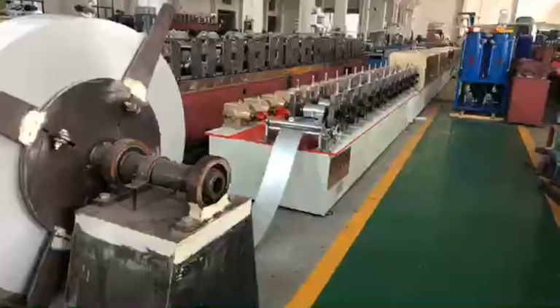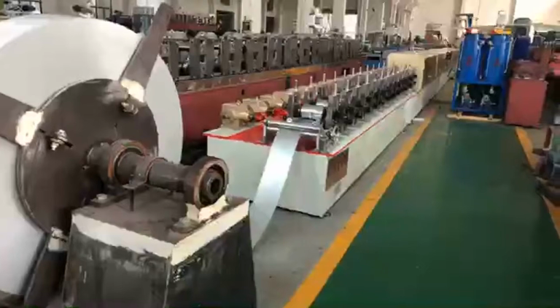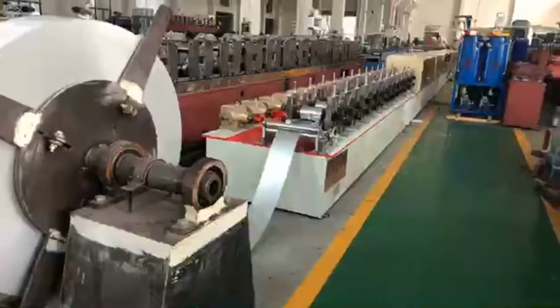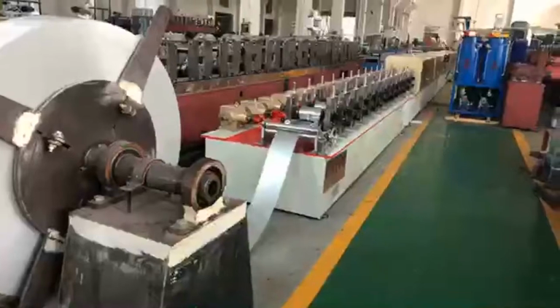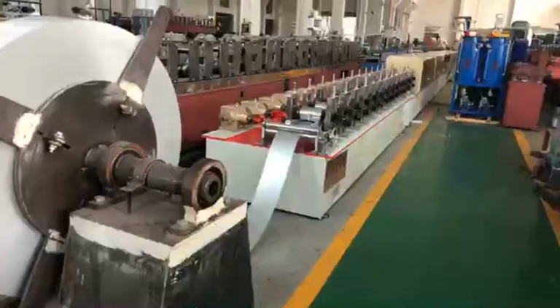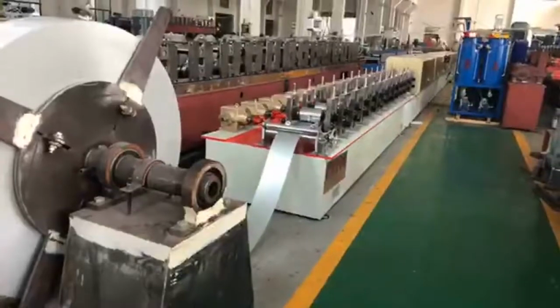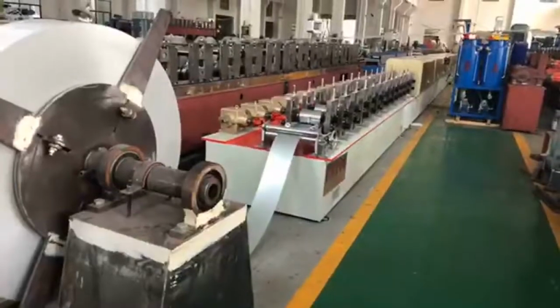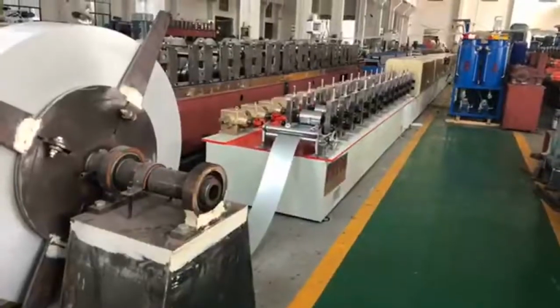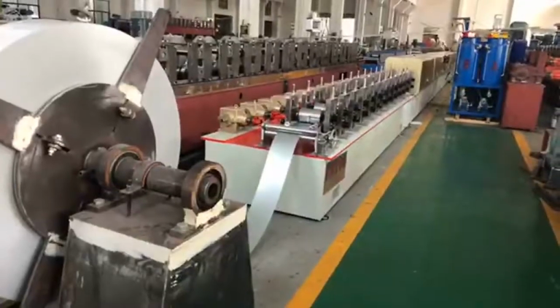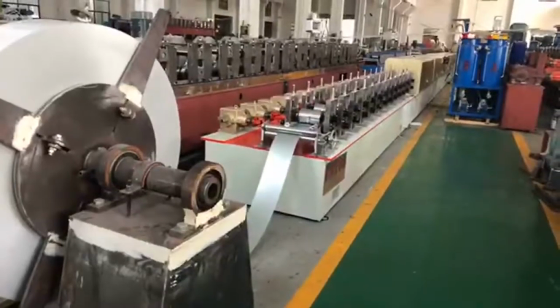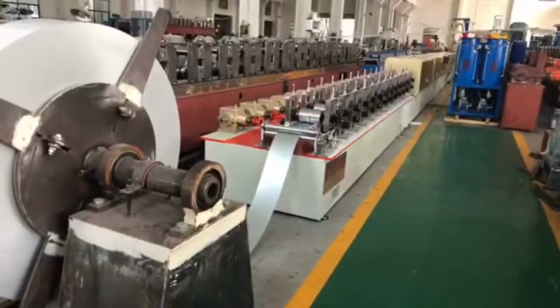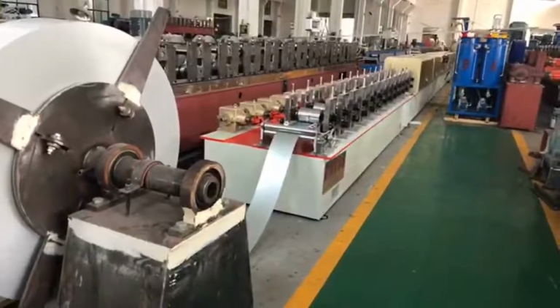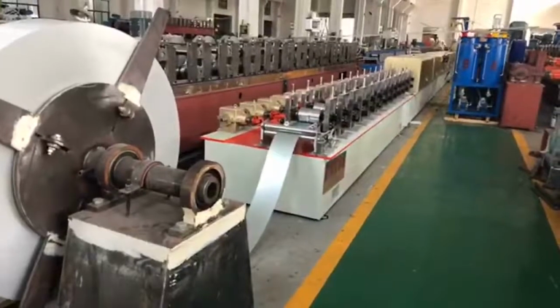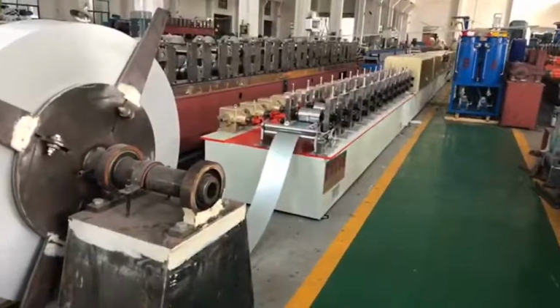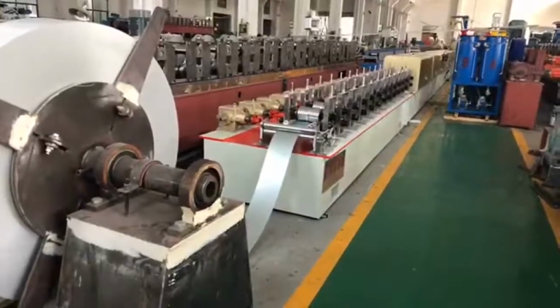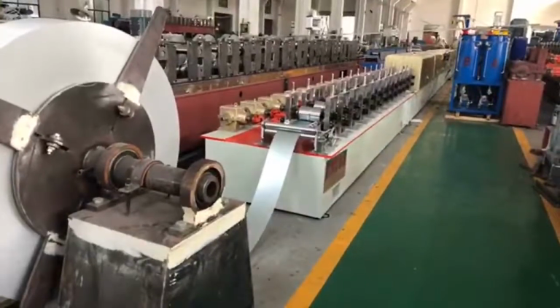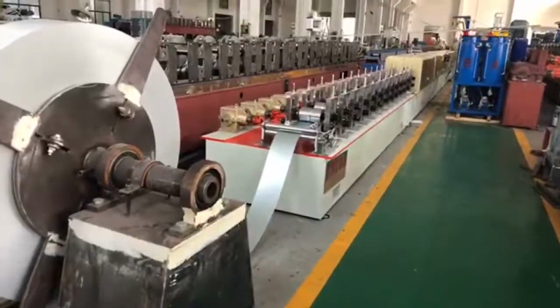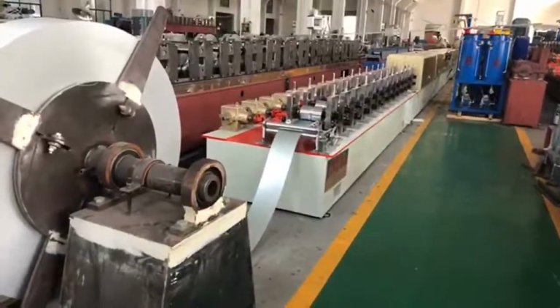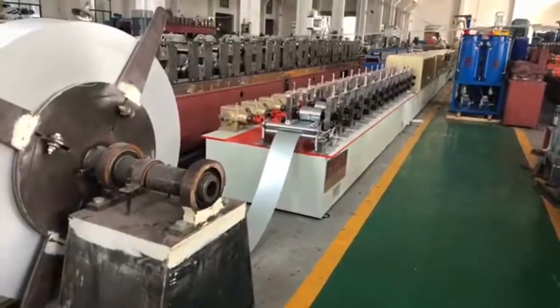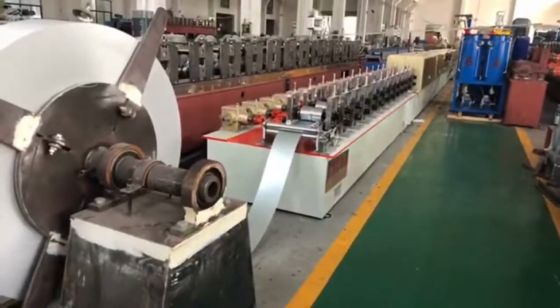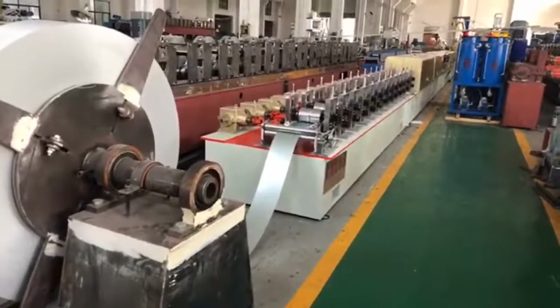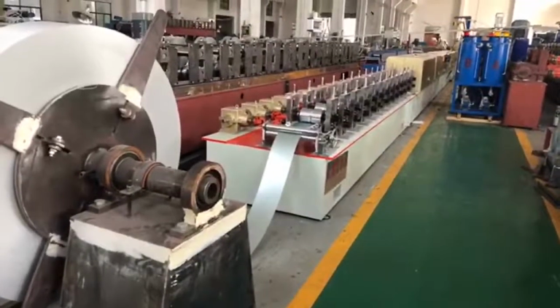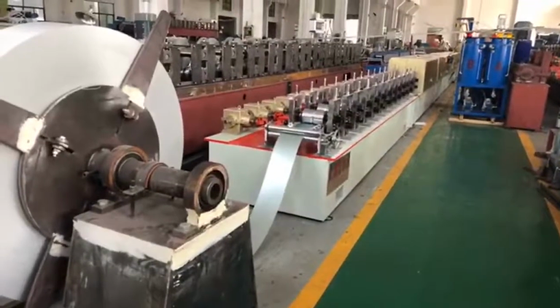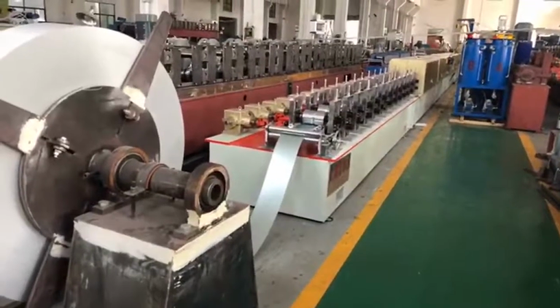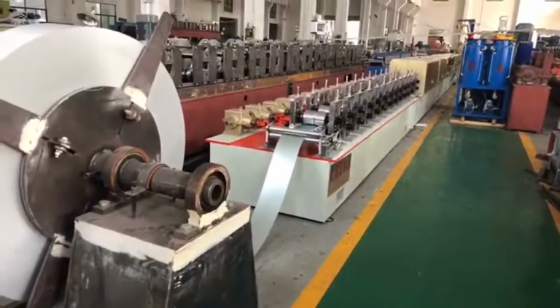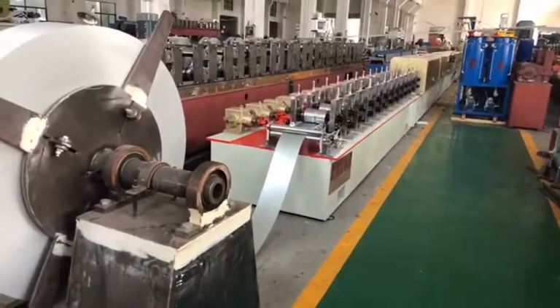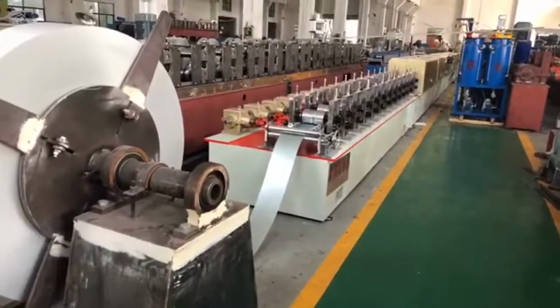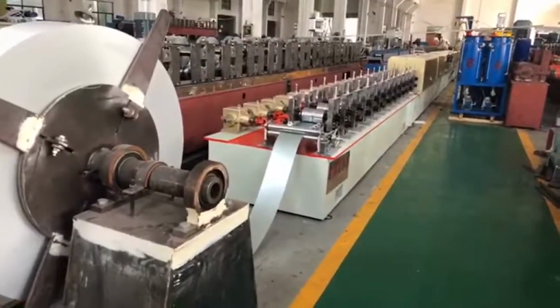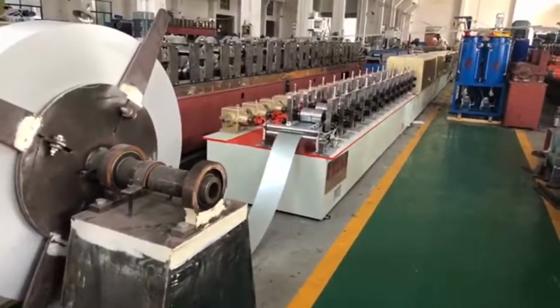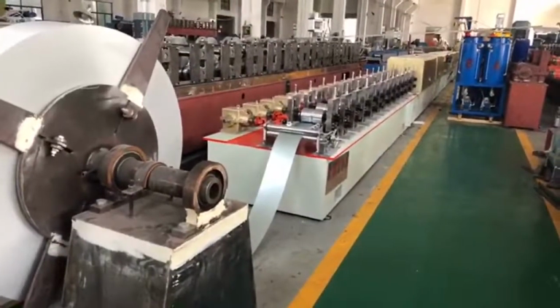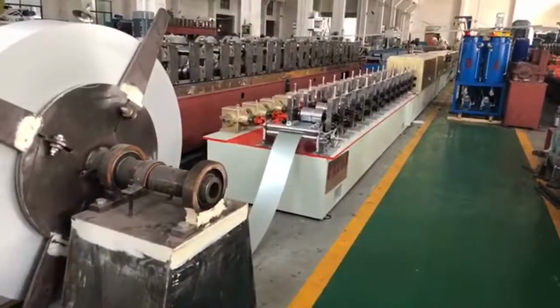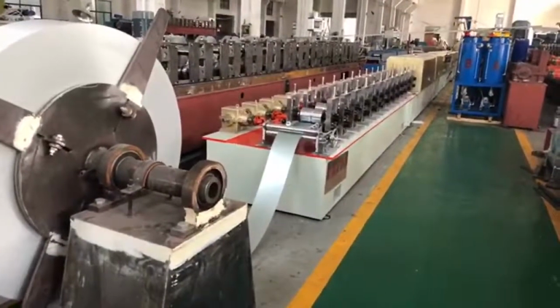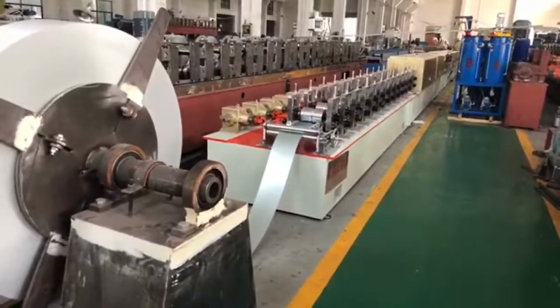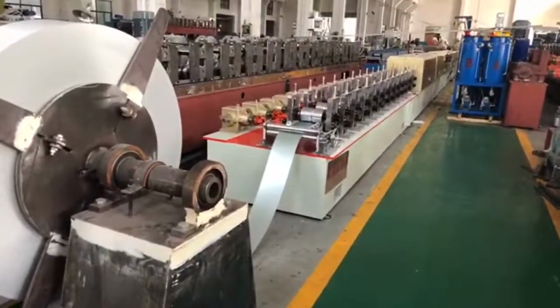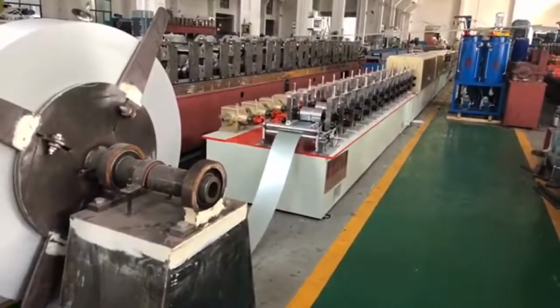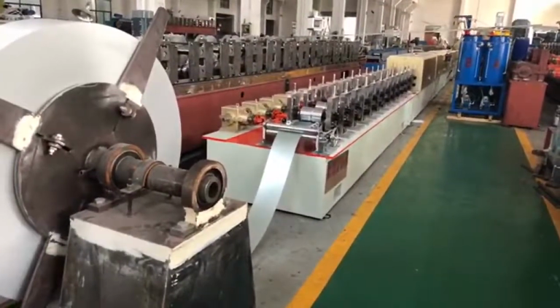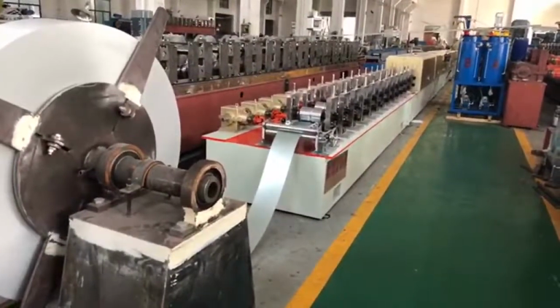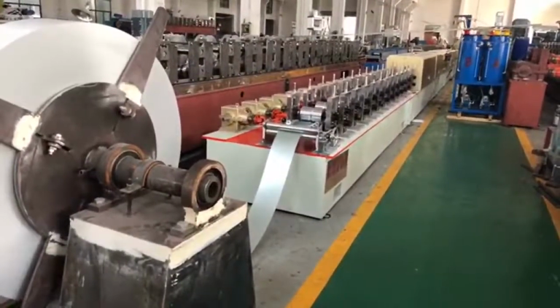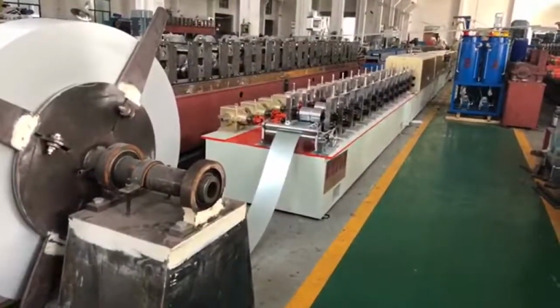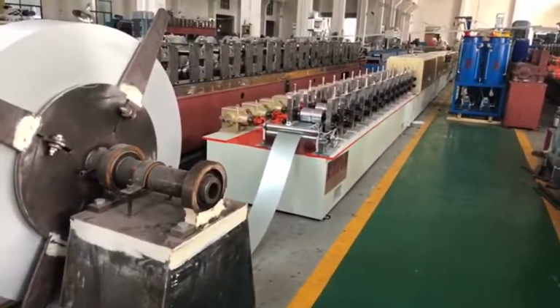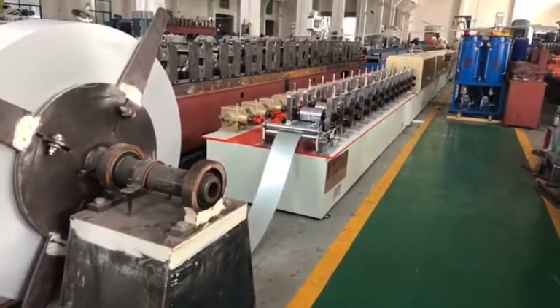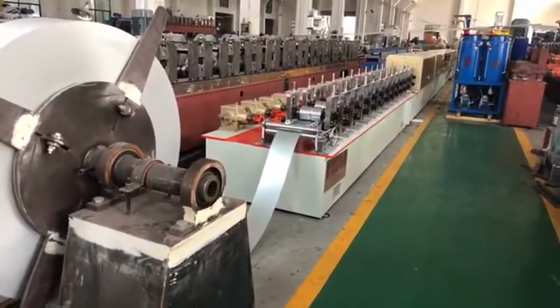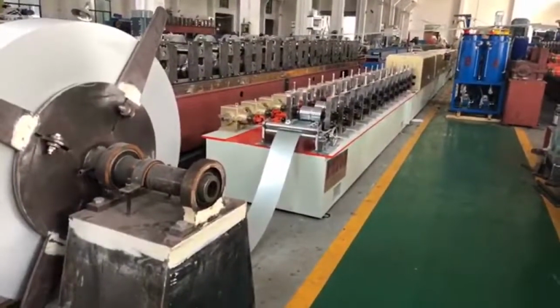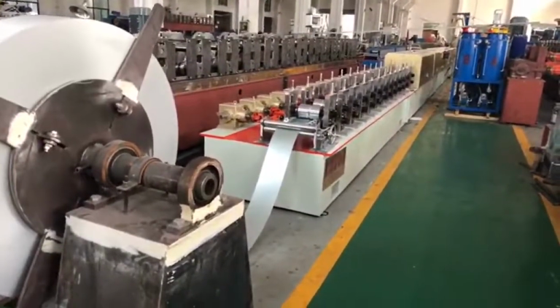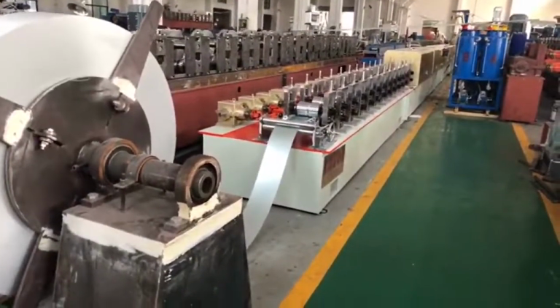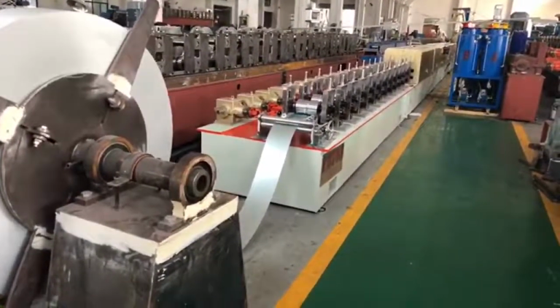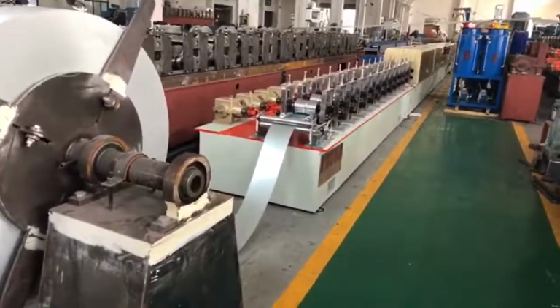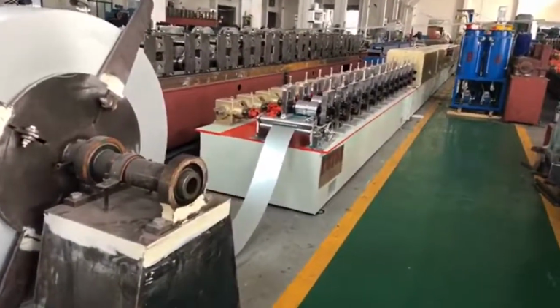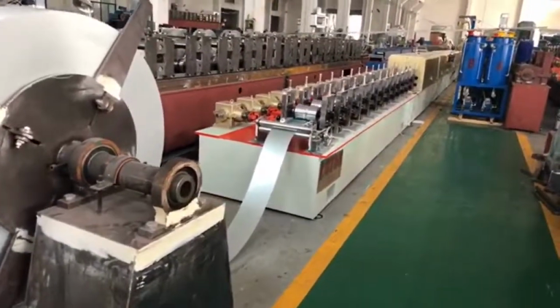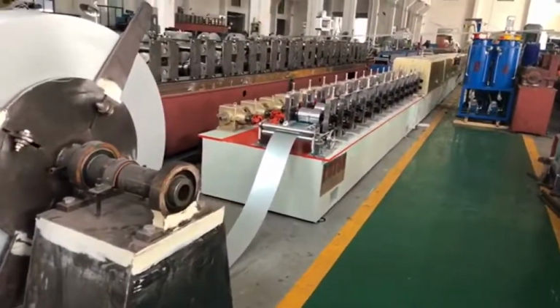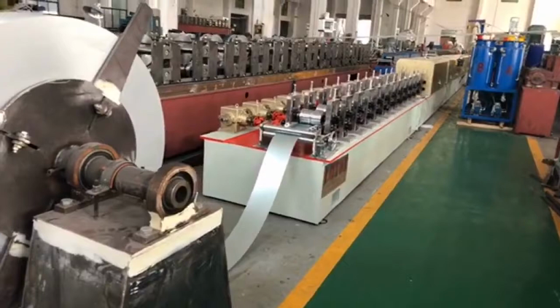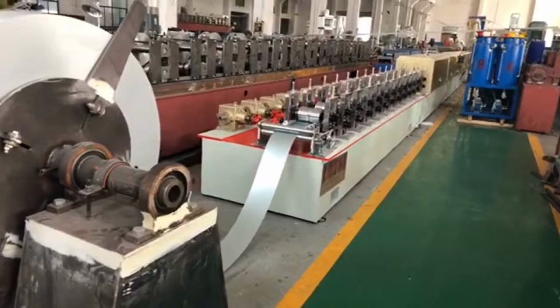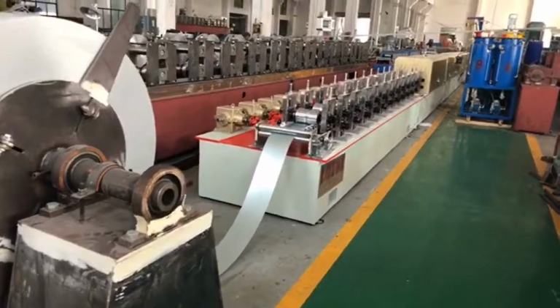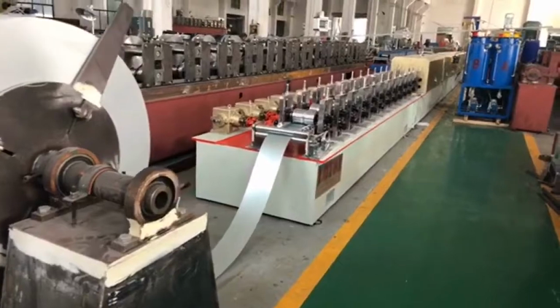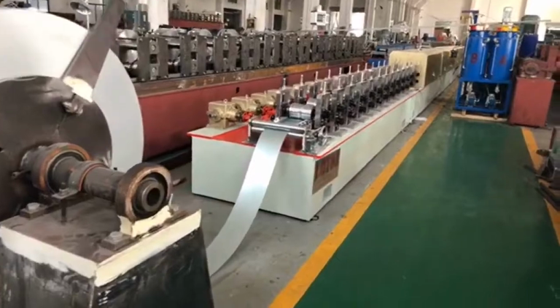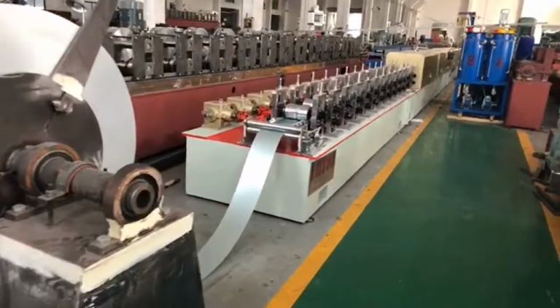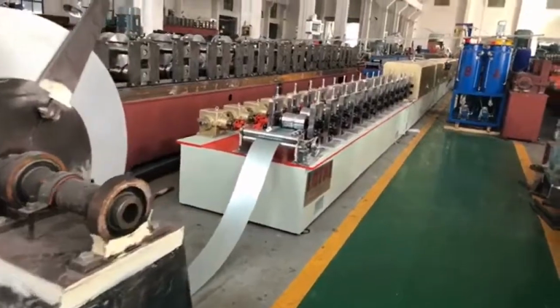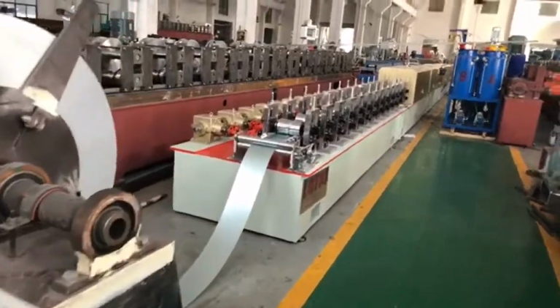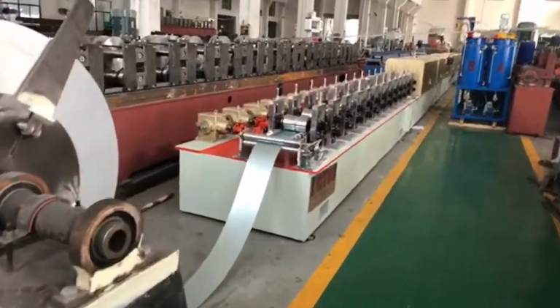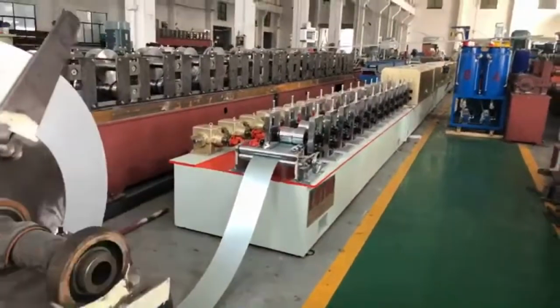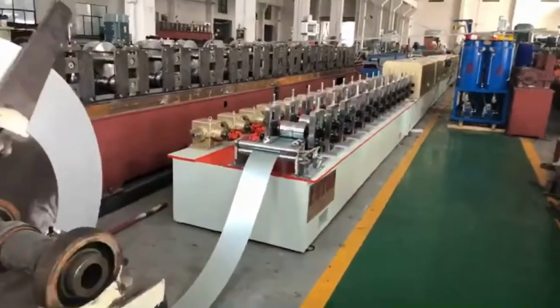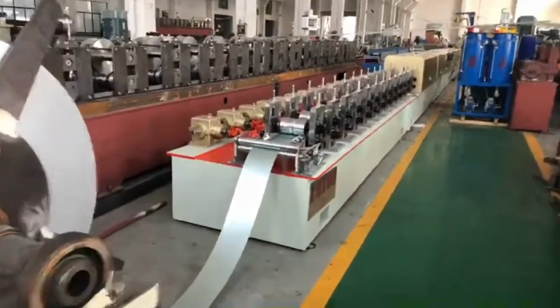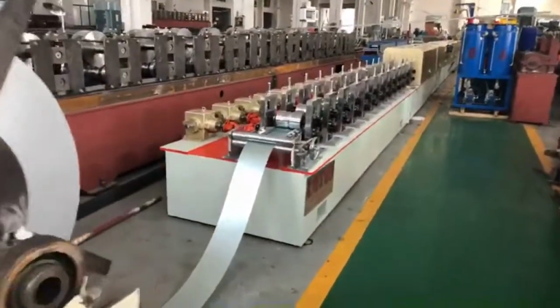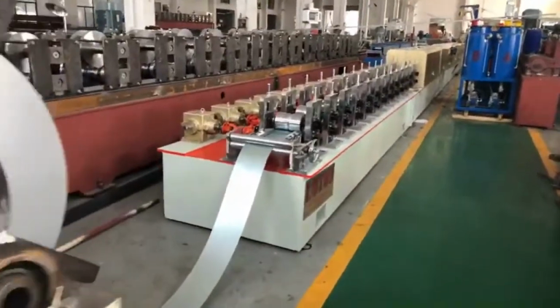Hello everyone, this is Victory. Hereby we want to introduce you our PU phone door shut machine.